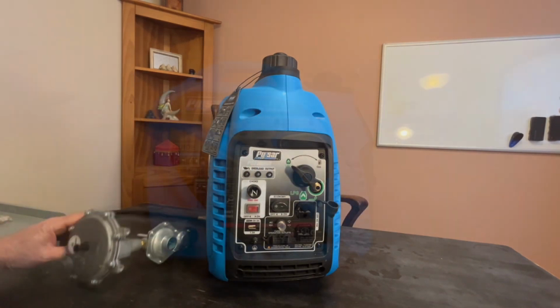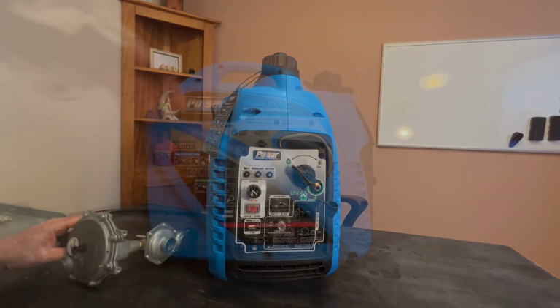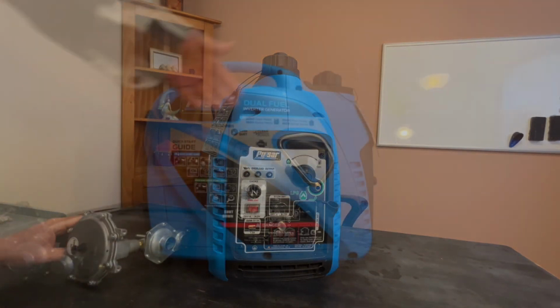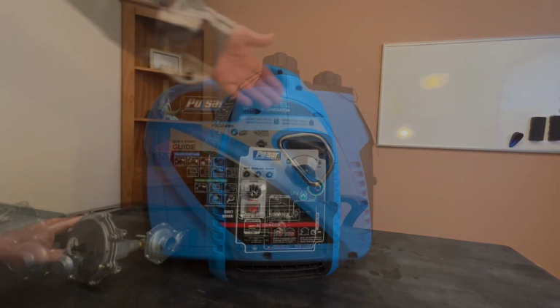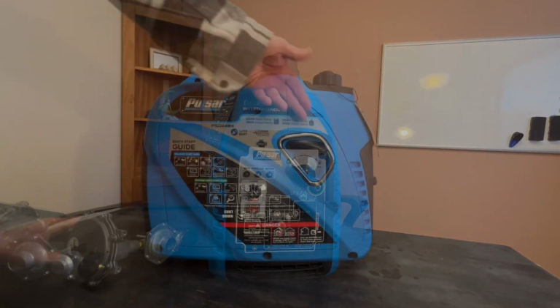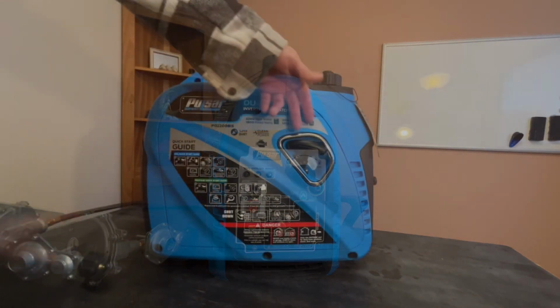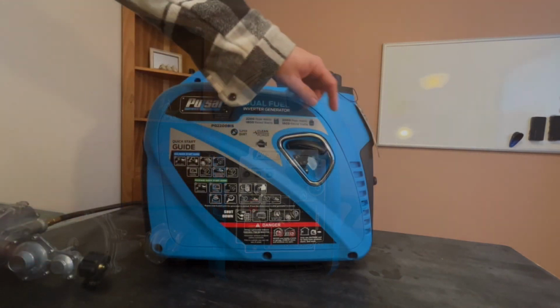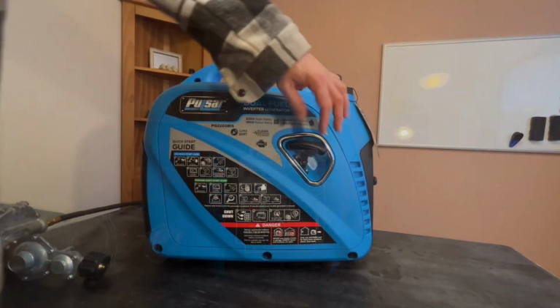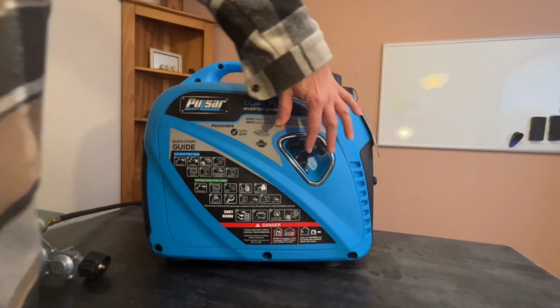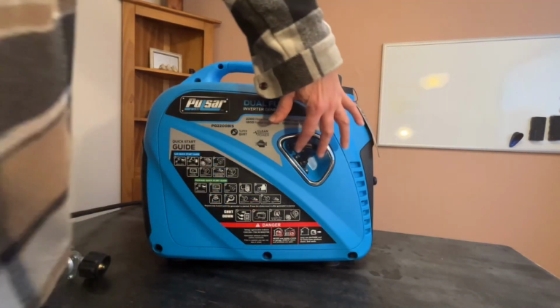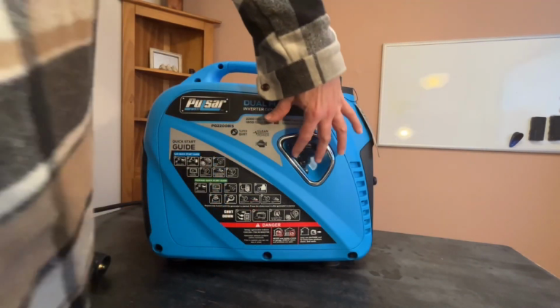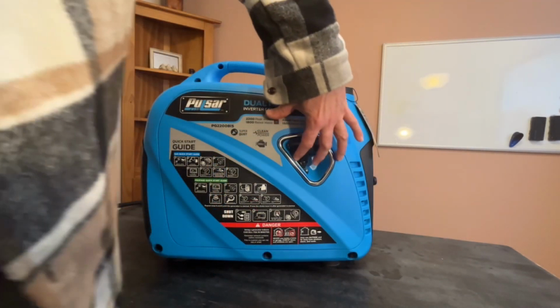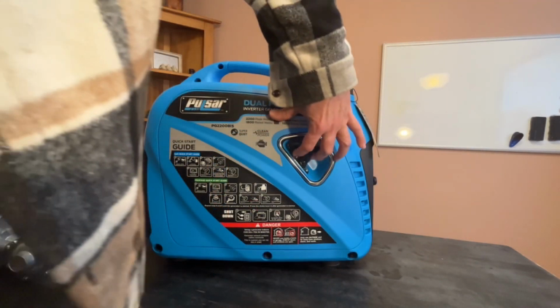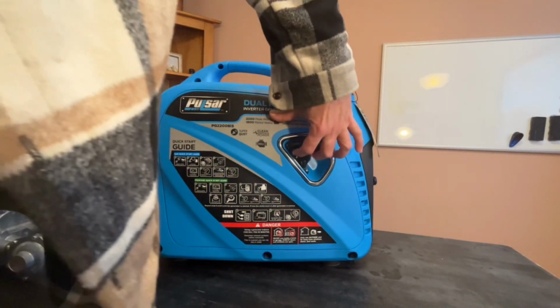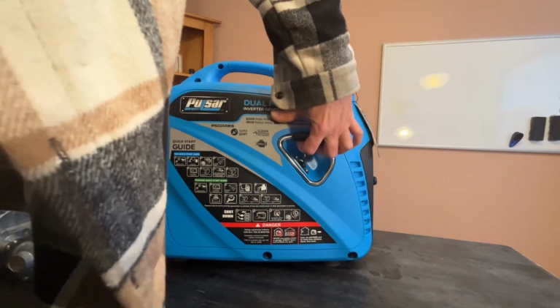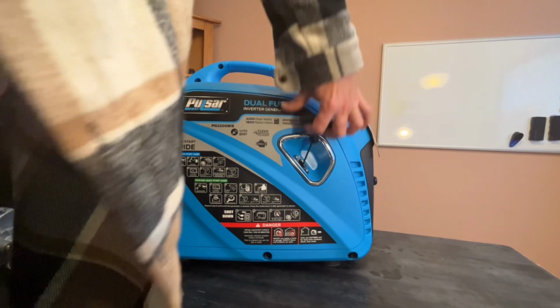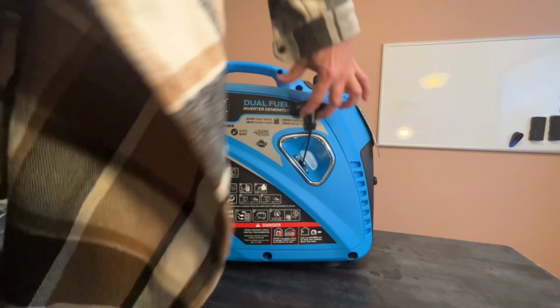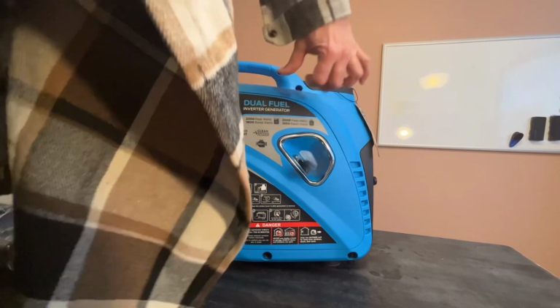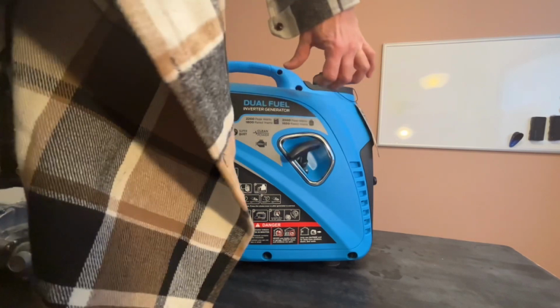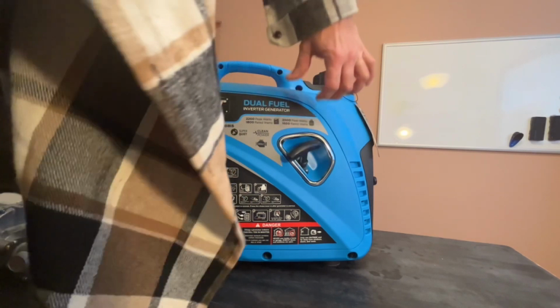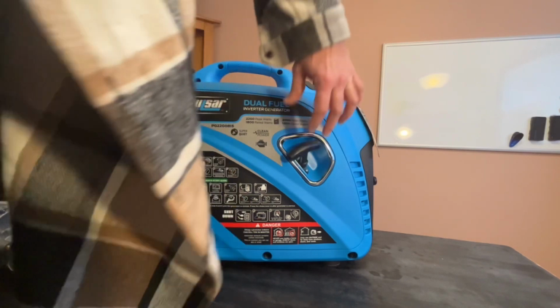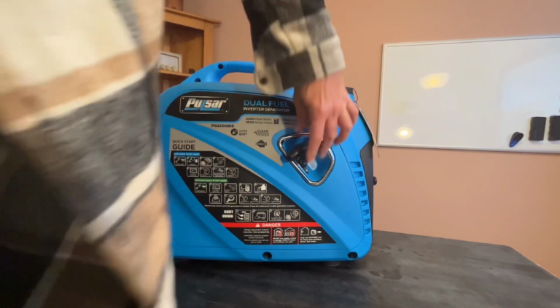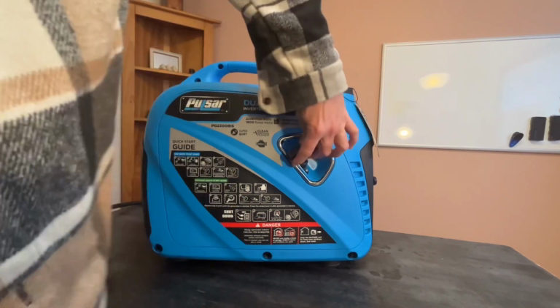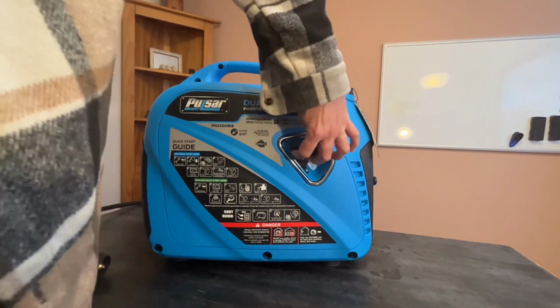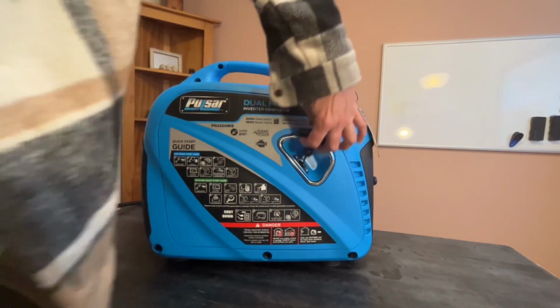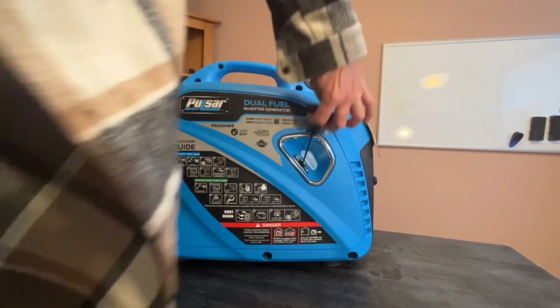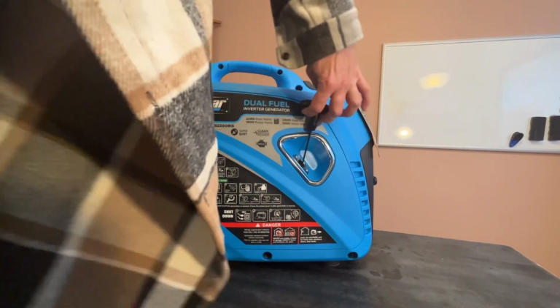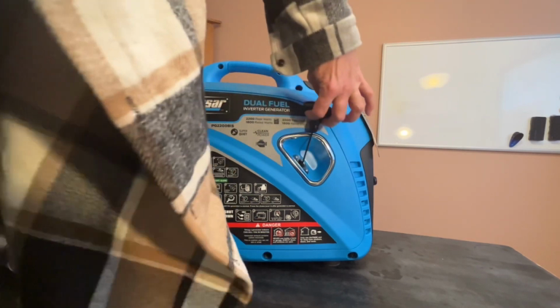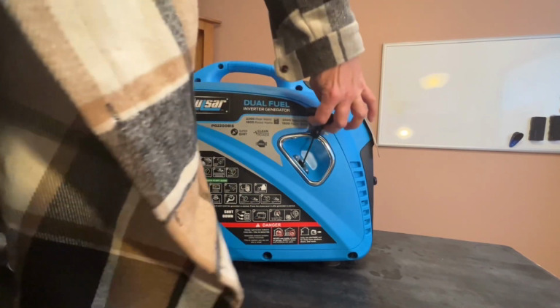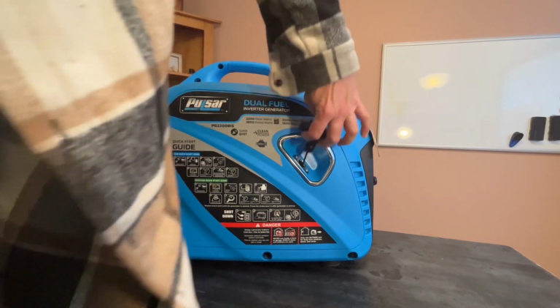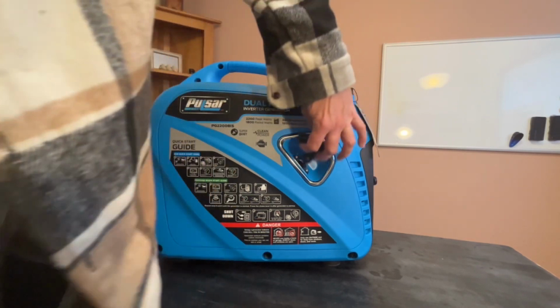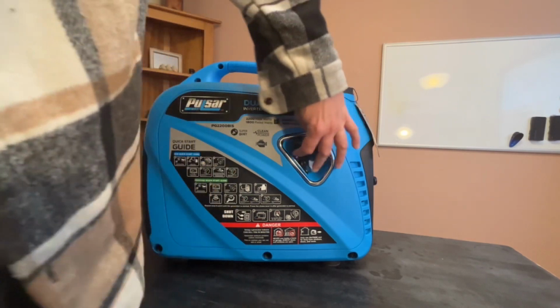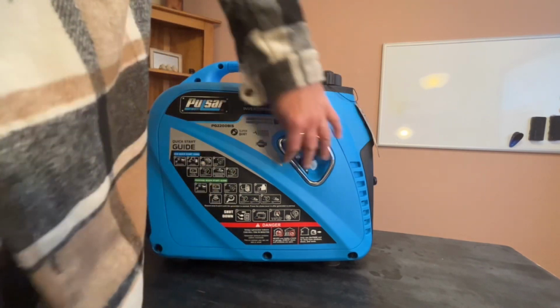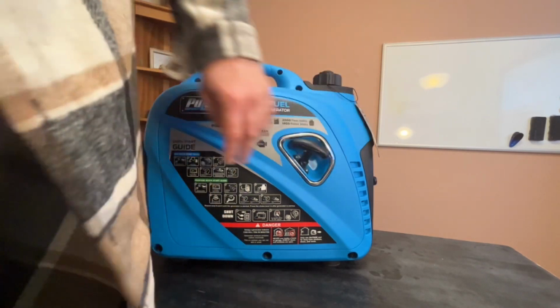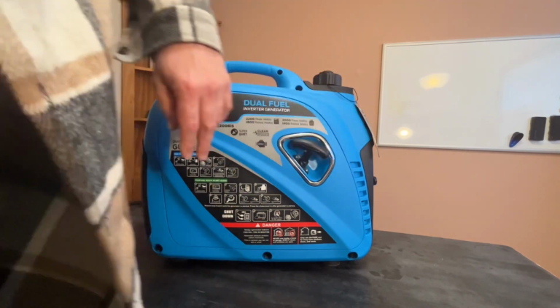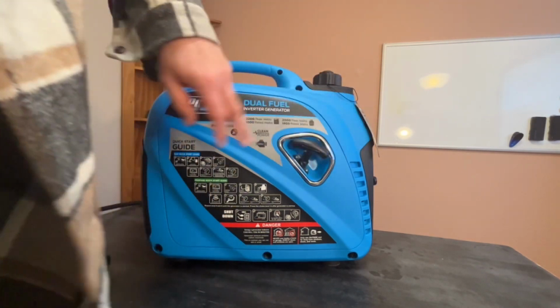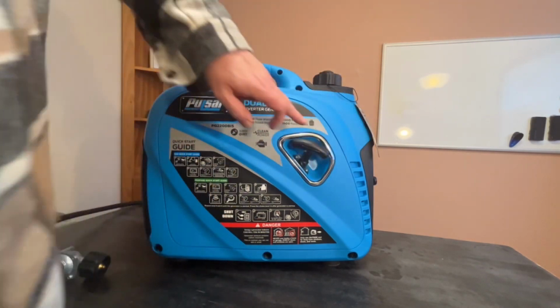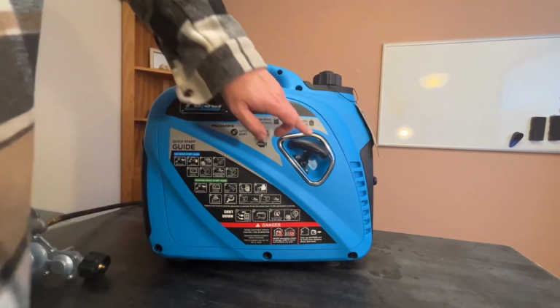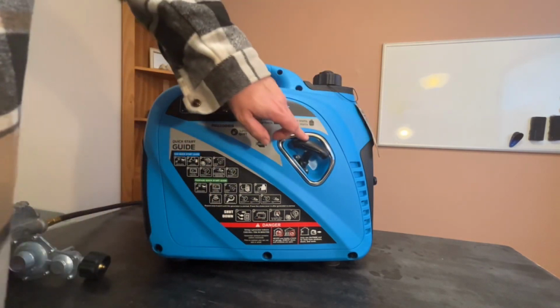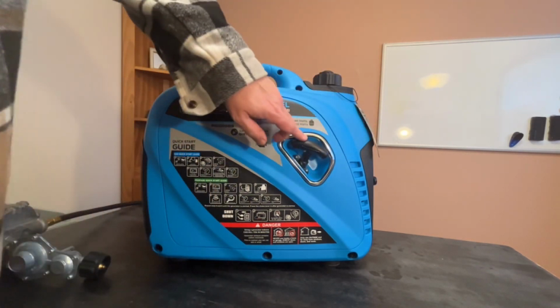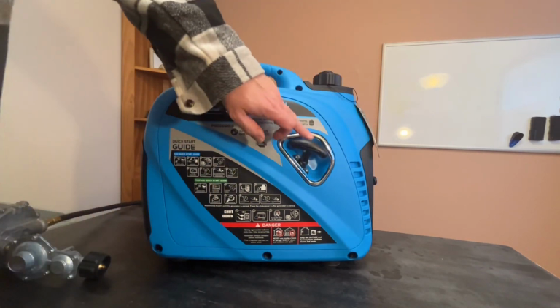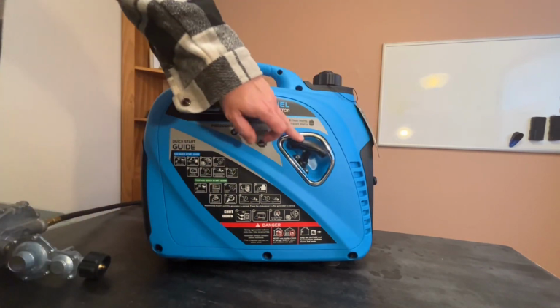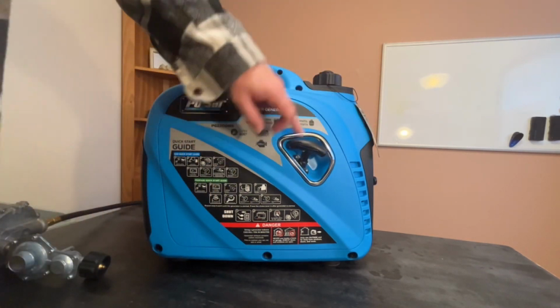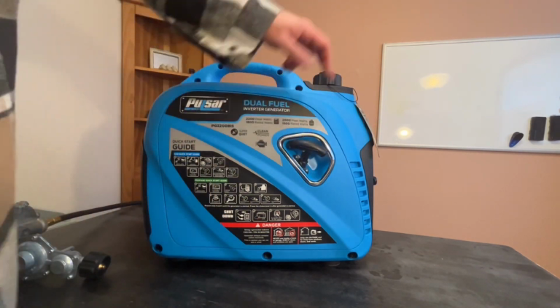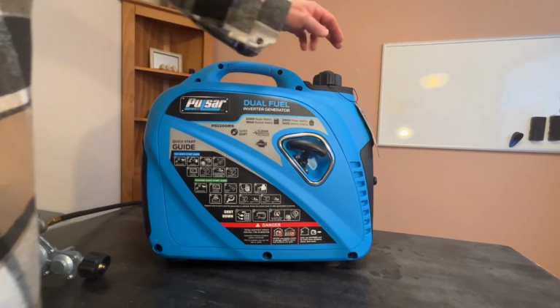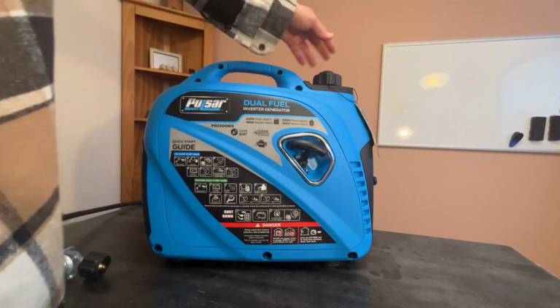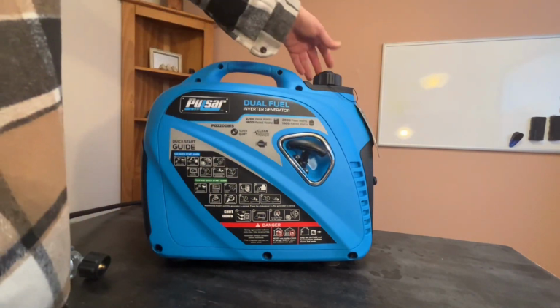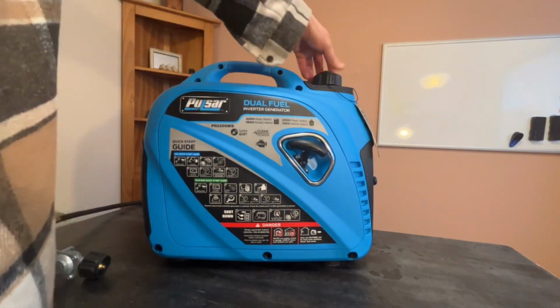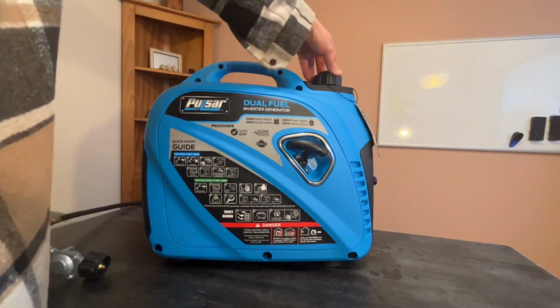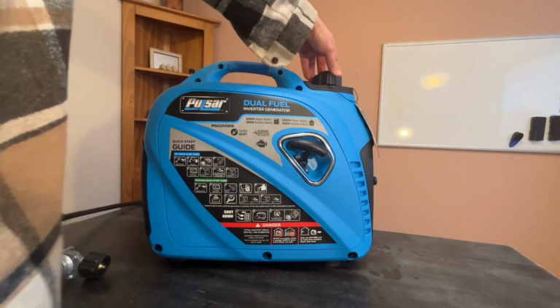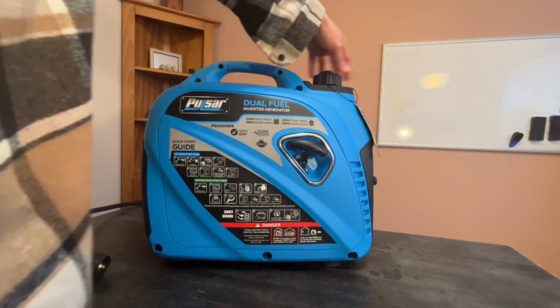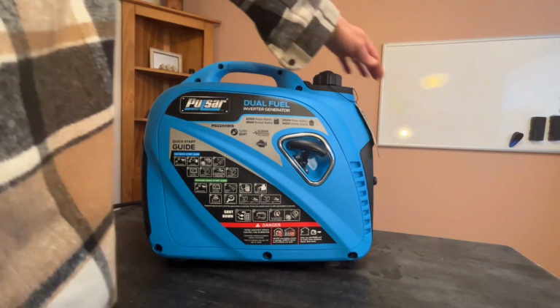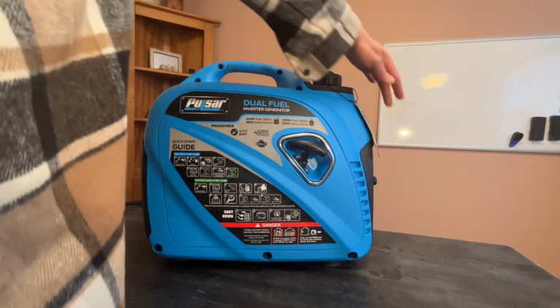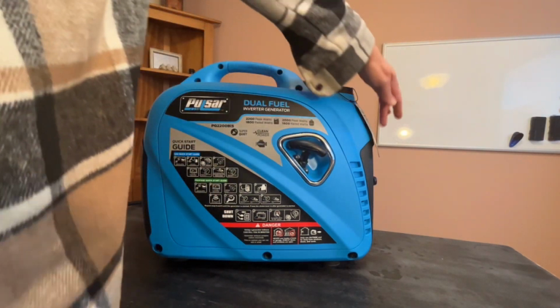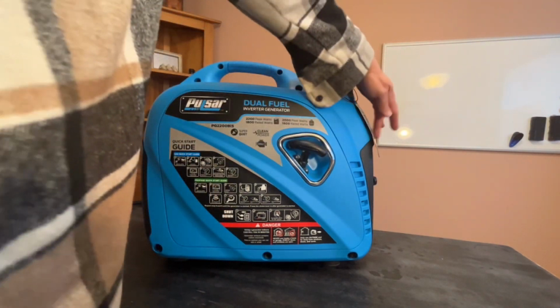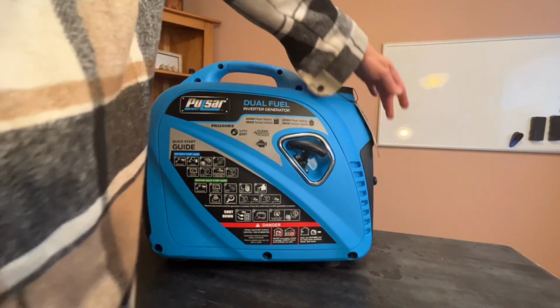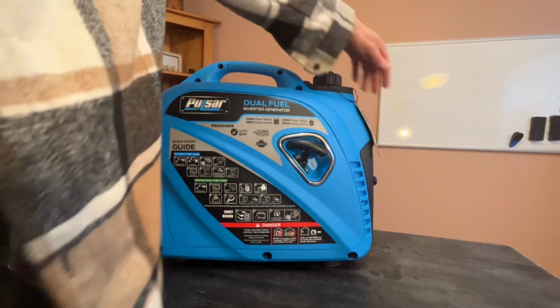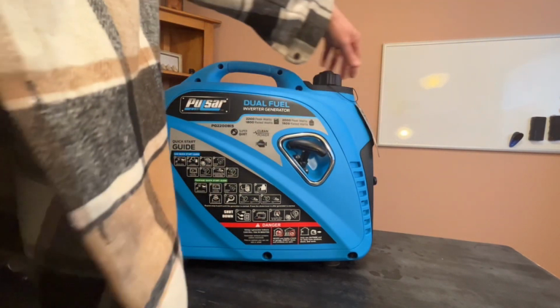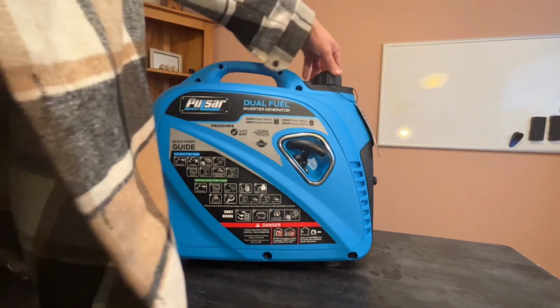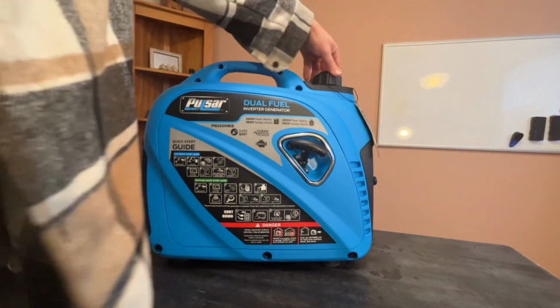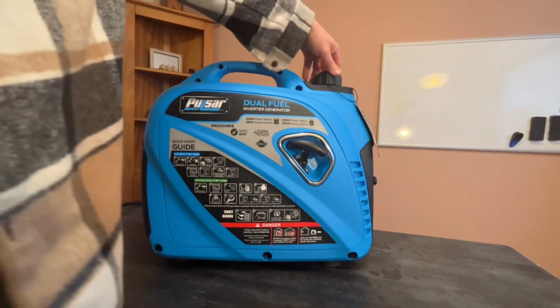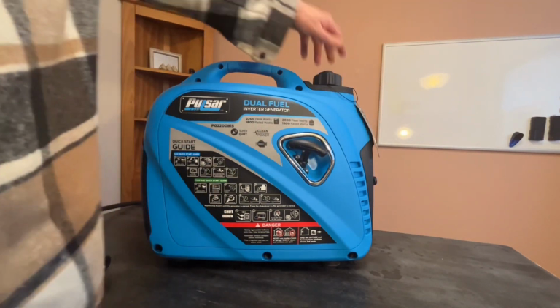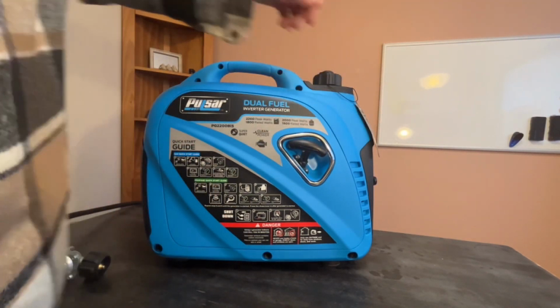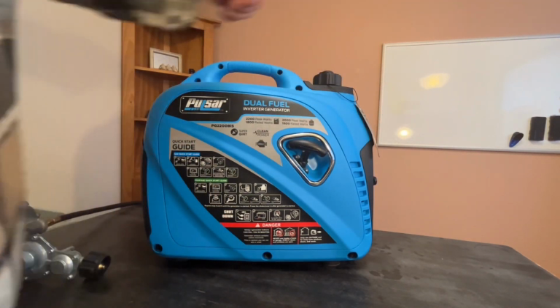On this side you have where you pull to start. You would use this for both the propane and the gas.